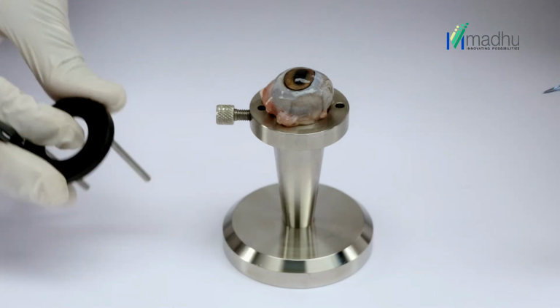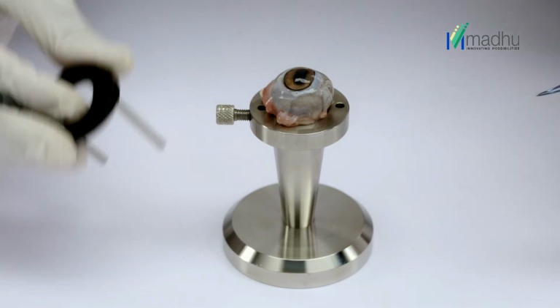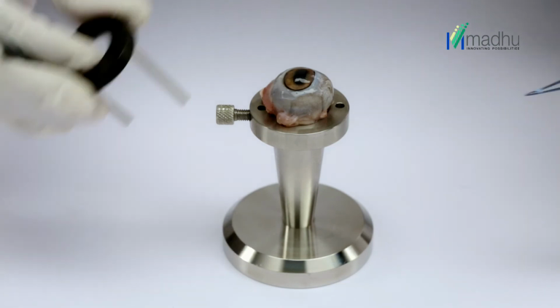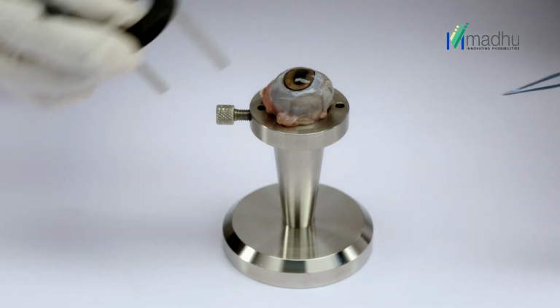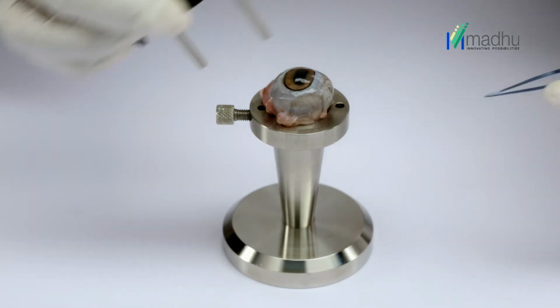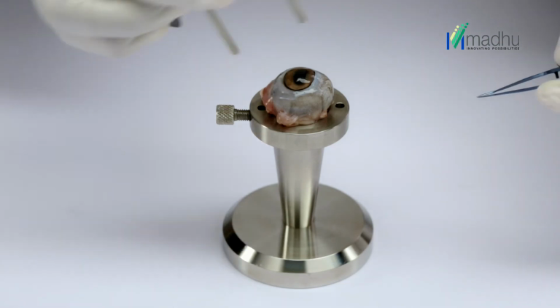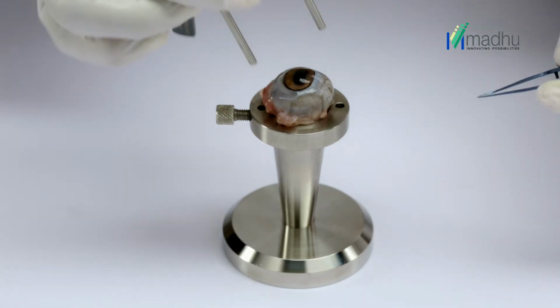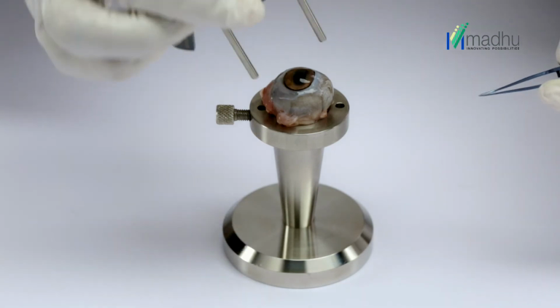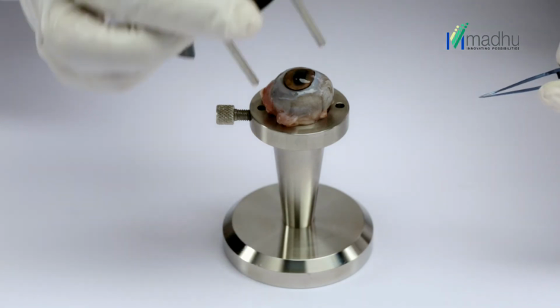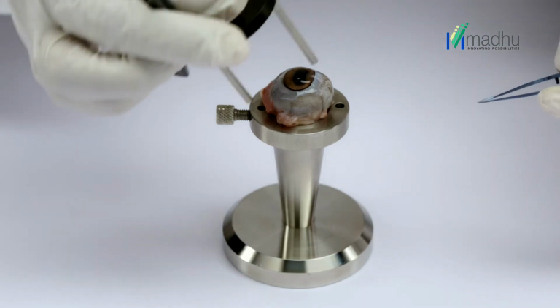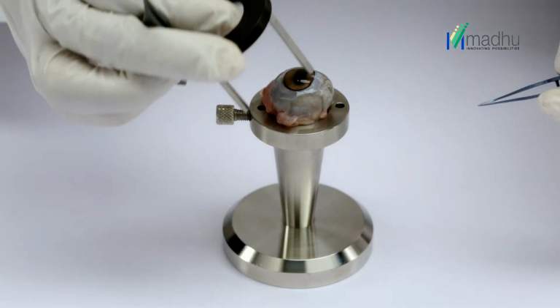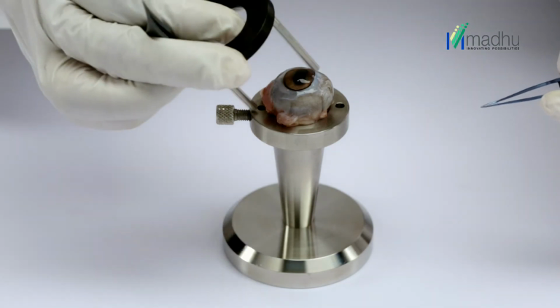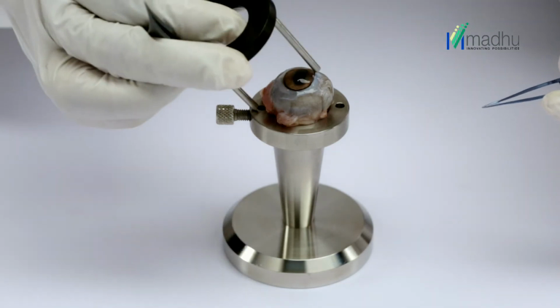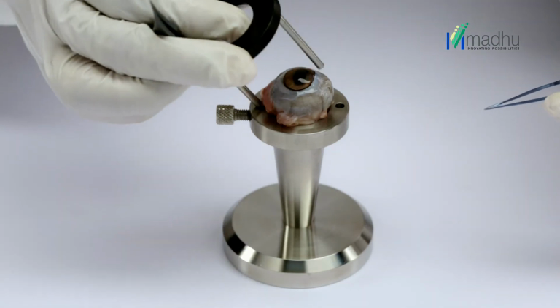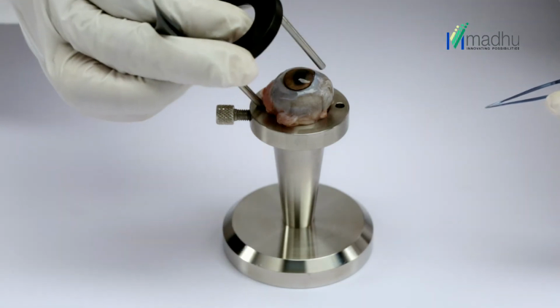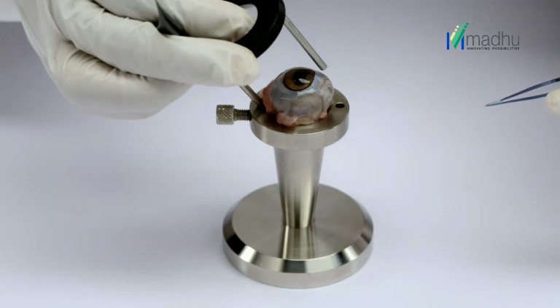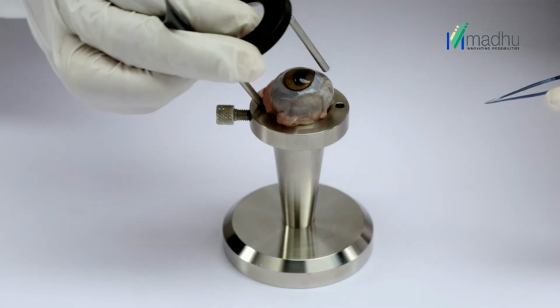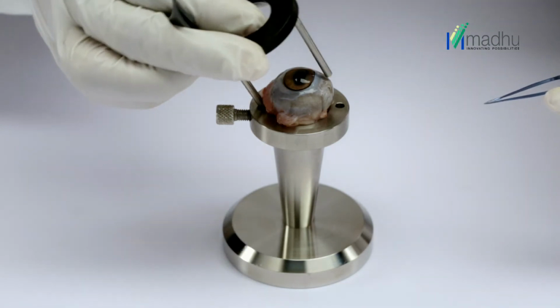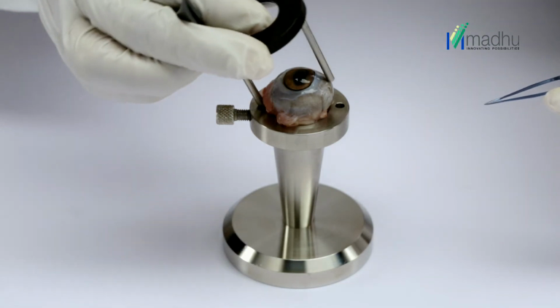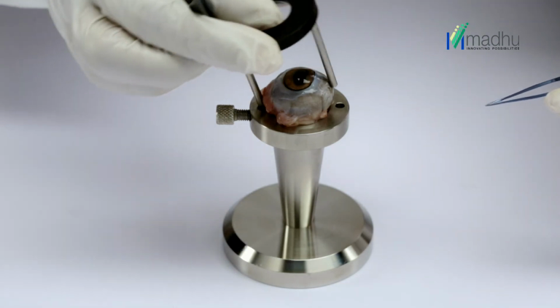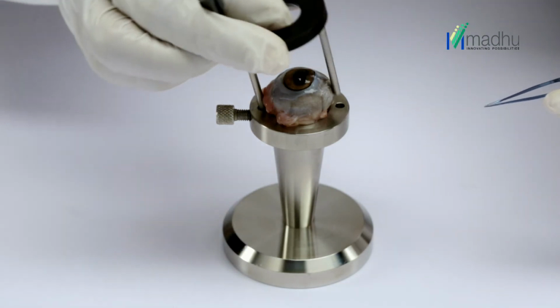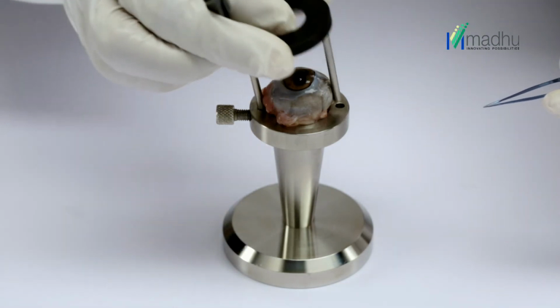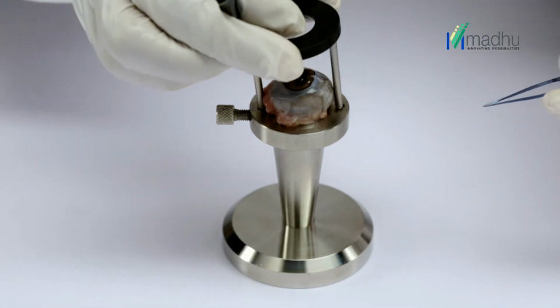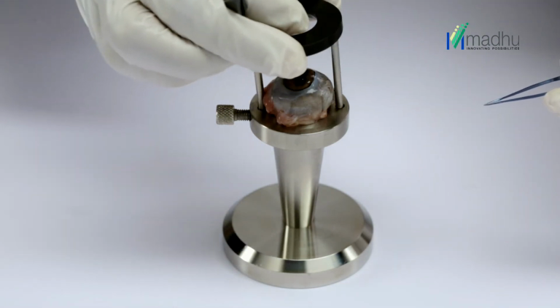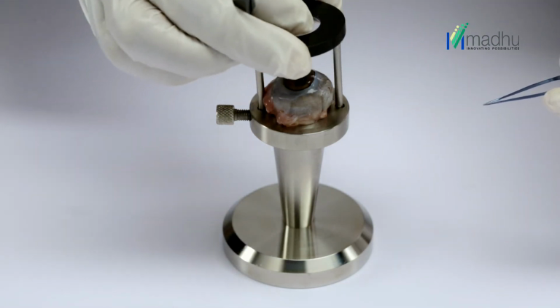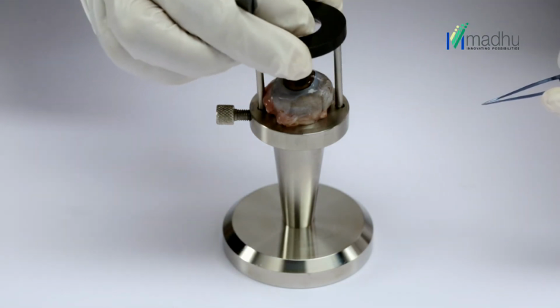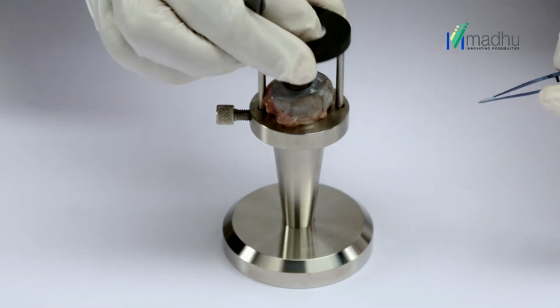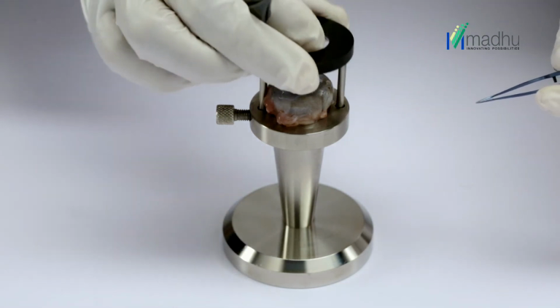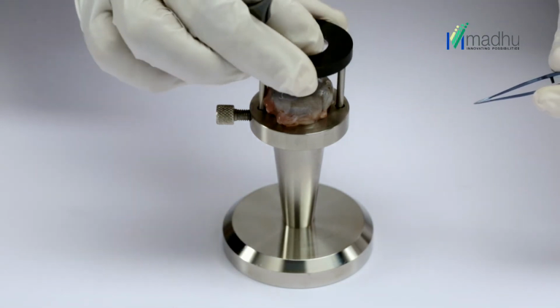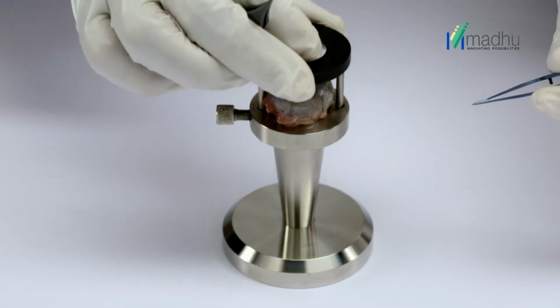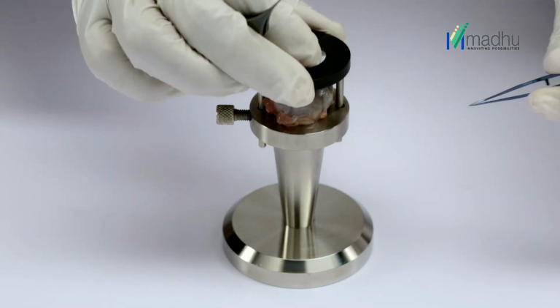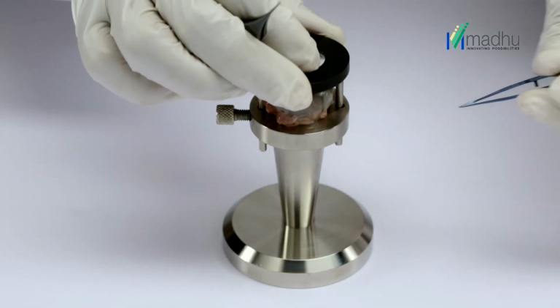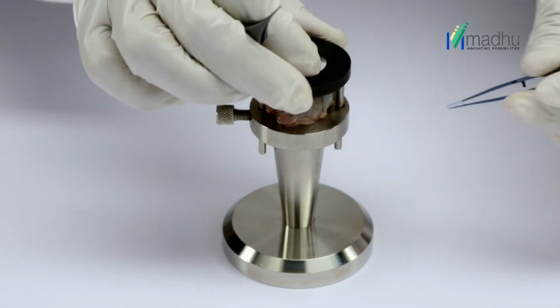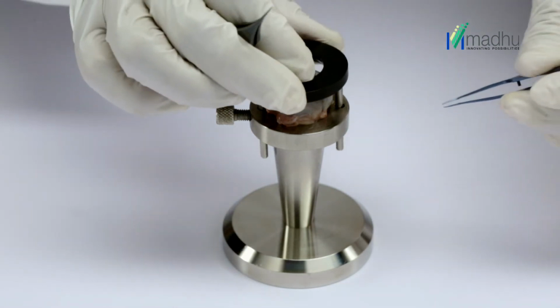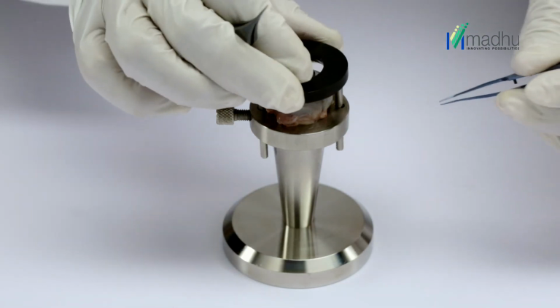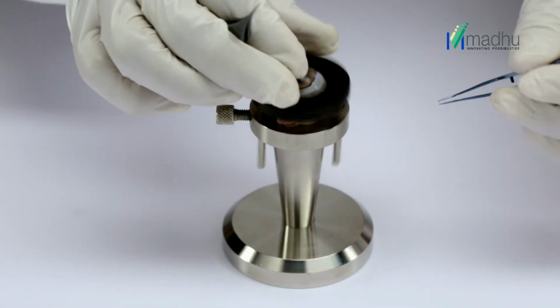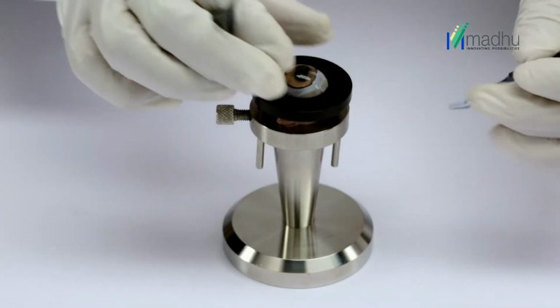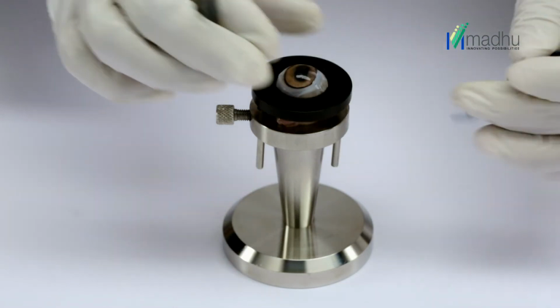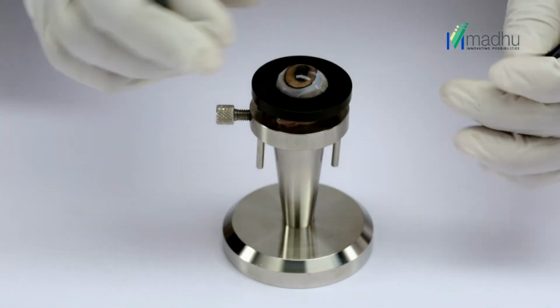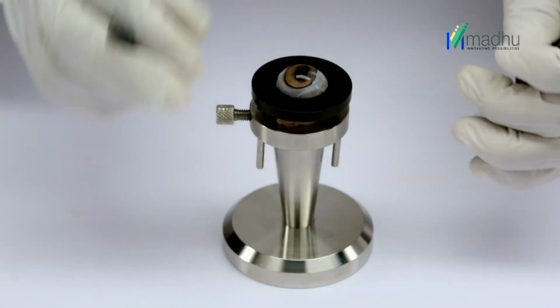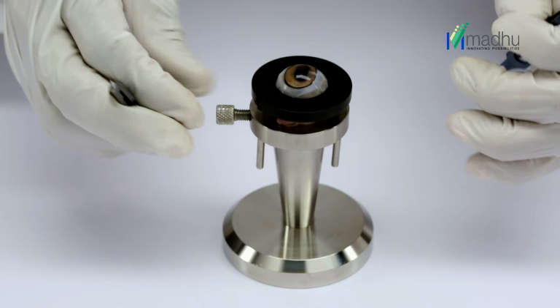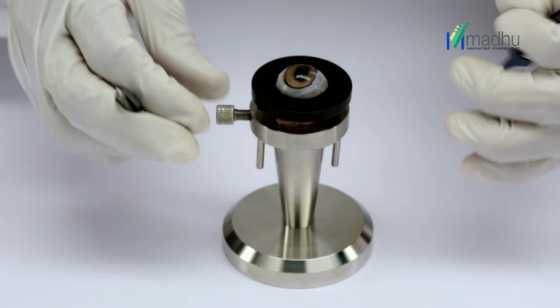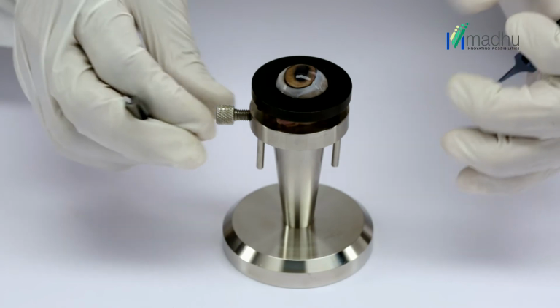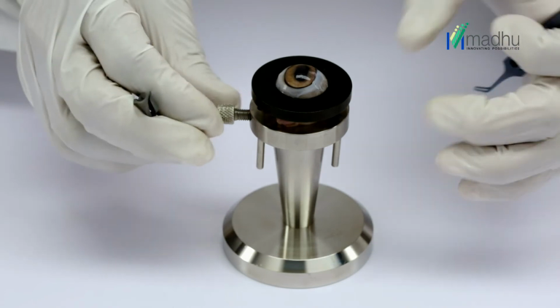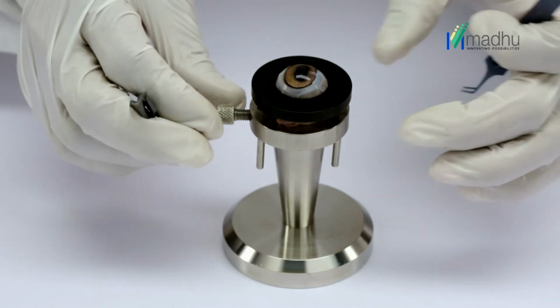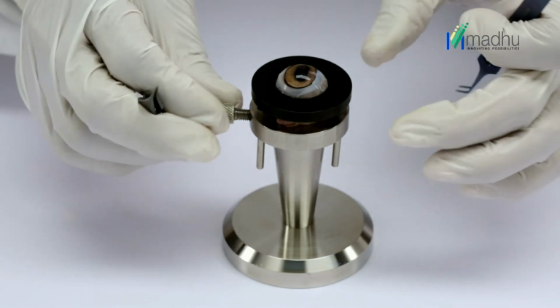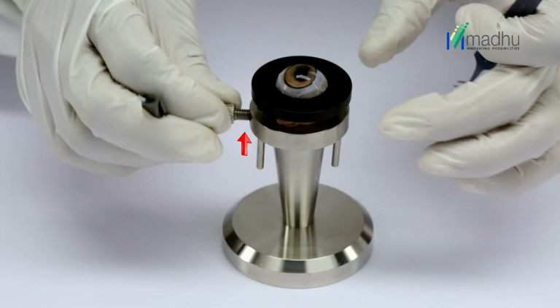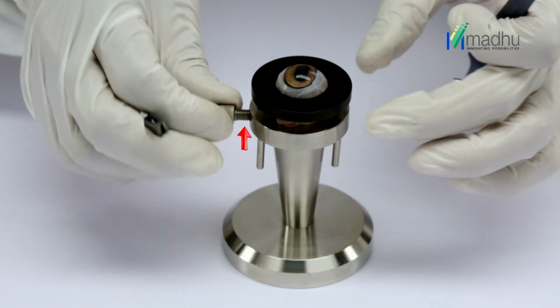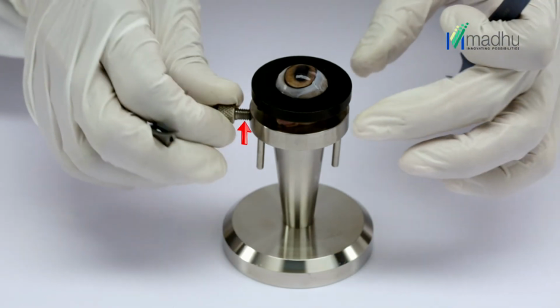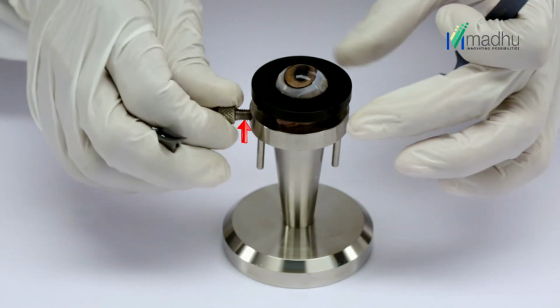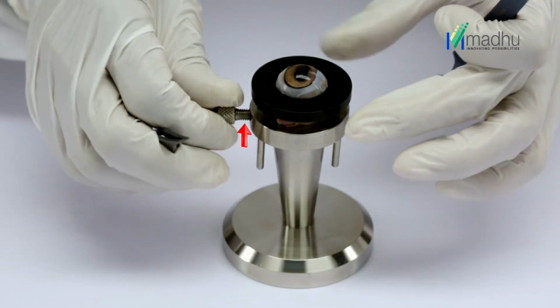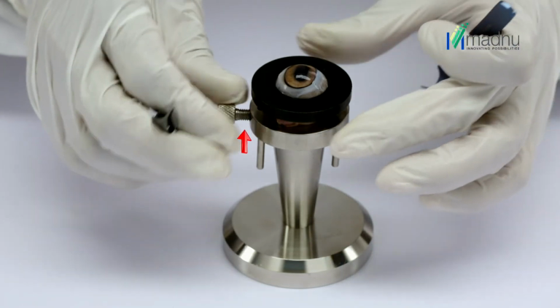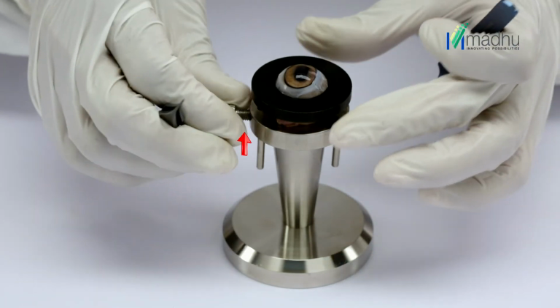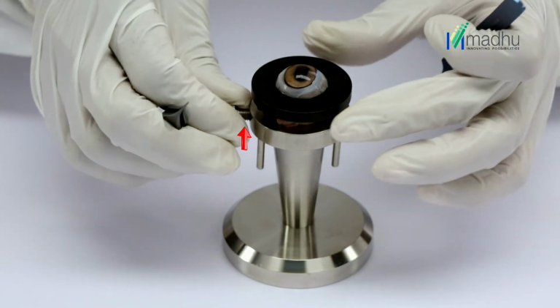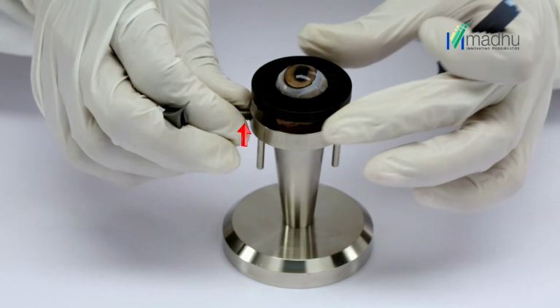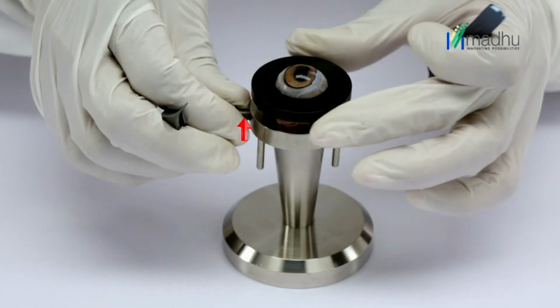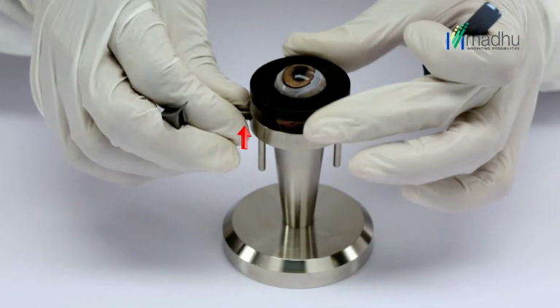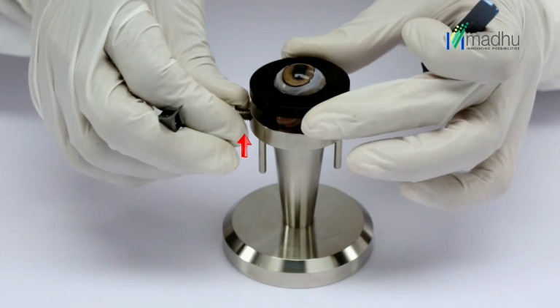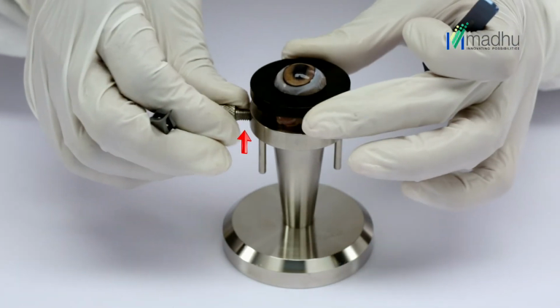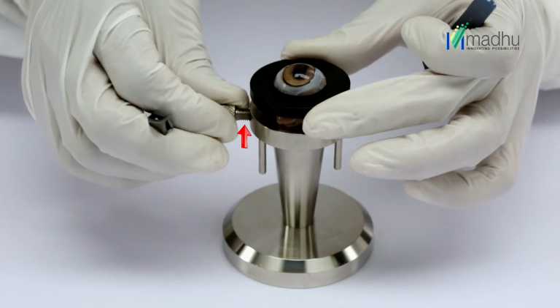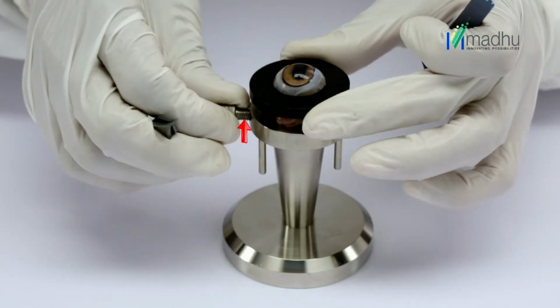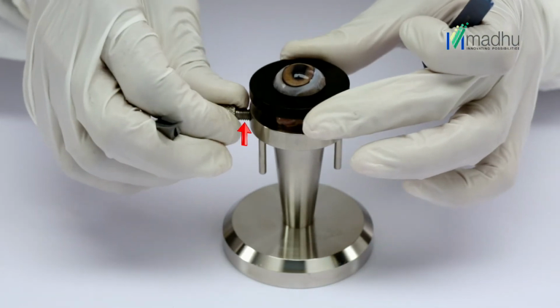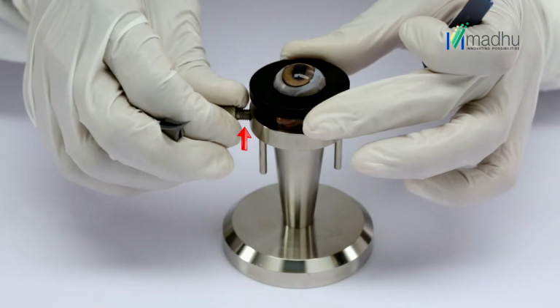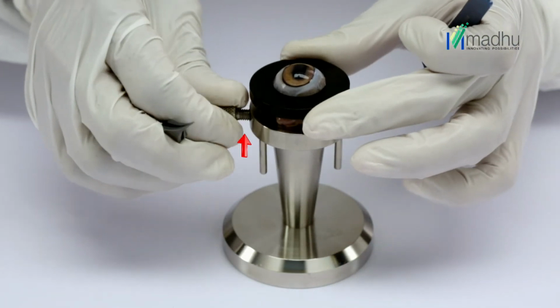Carefully place the top fixation ring pins into the guide holes. Lock the side screw and check the eye pressure.